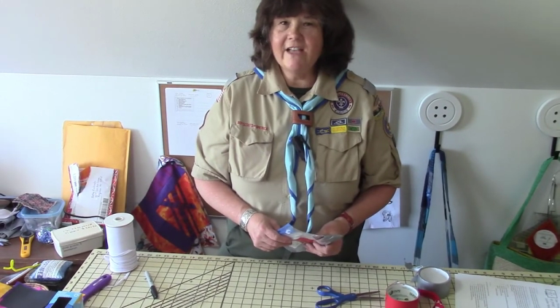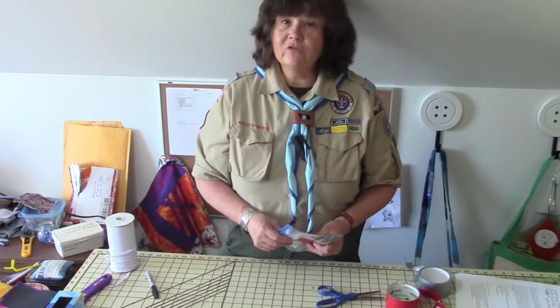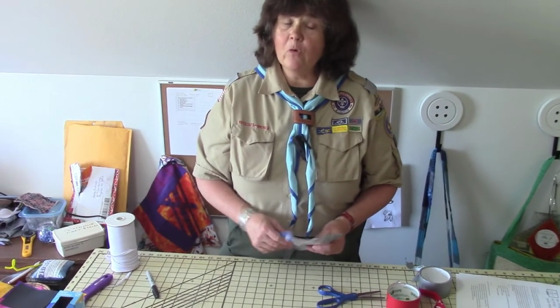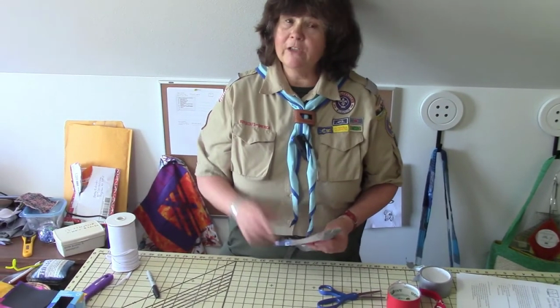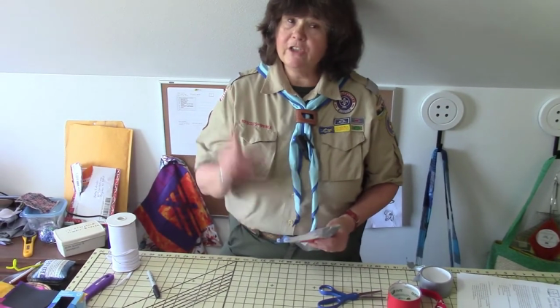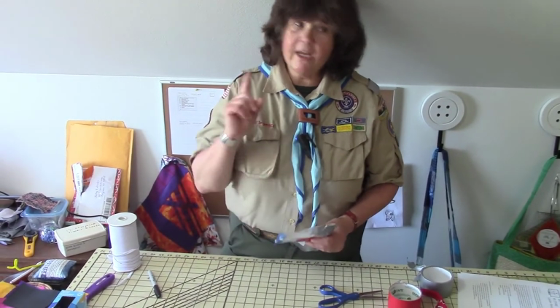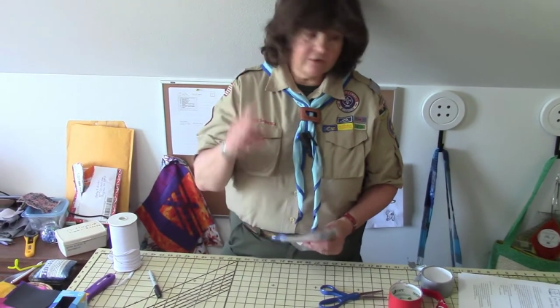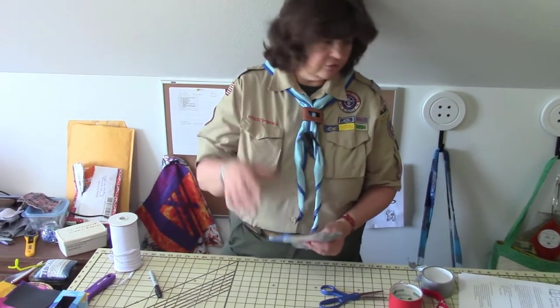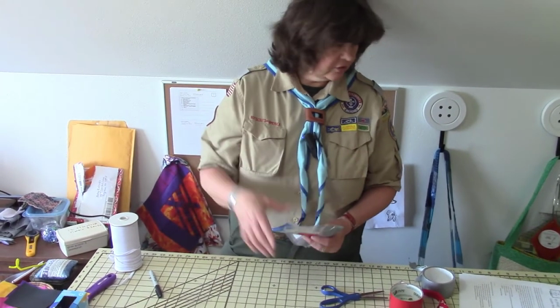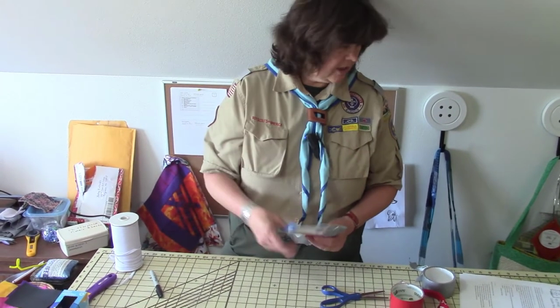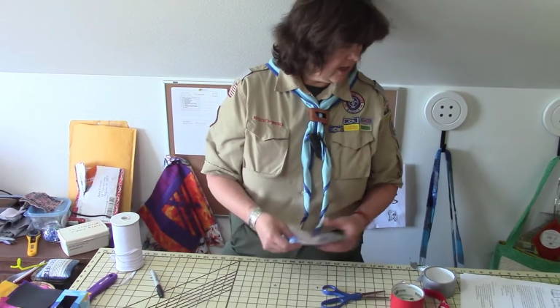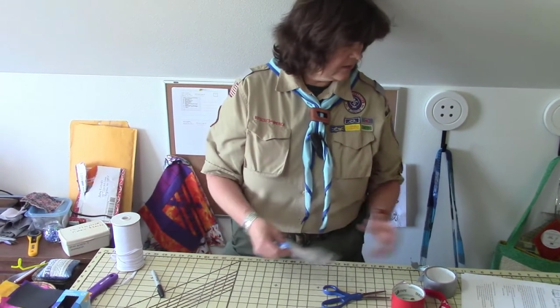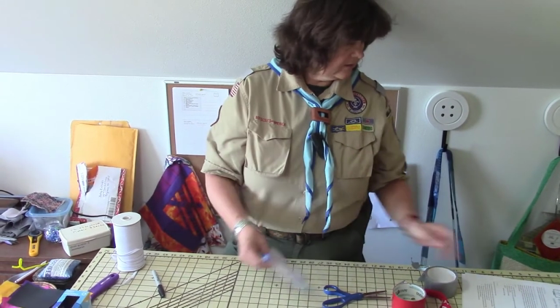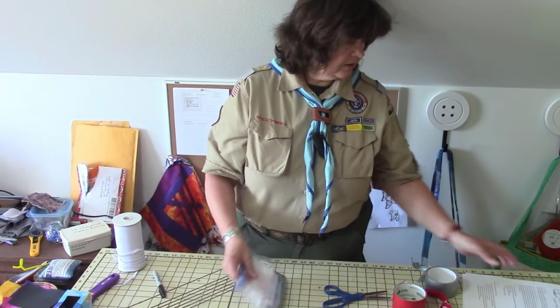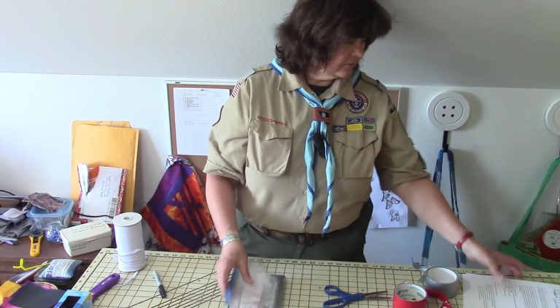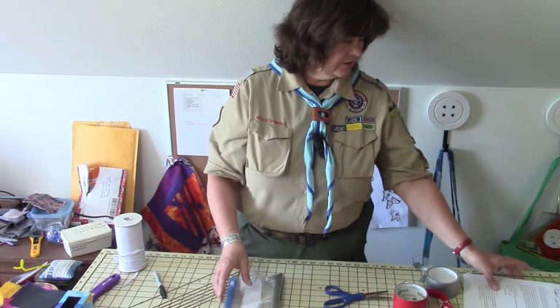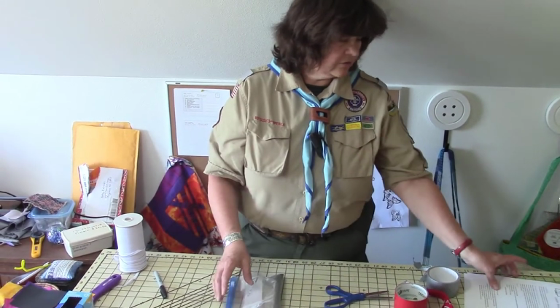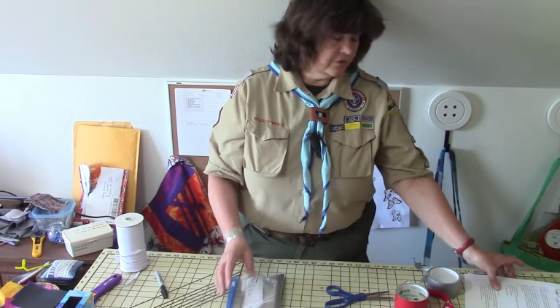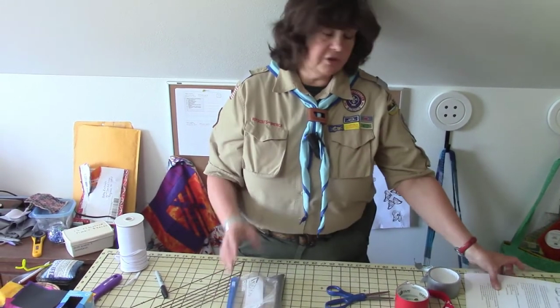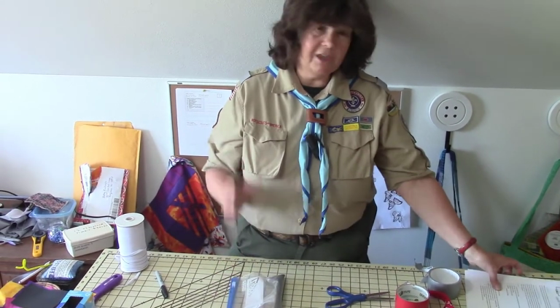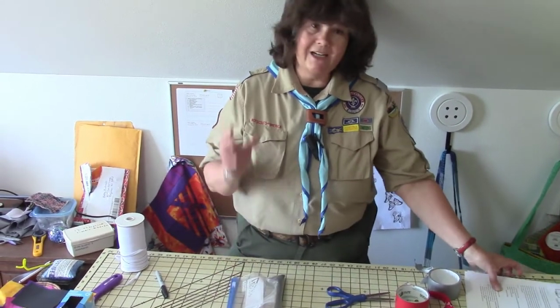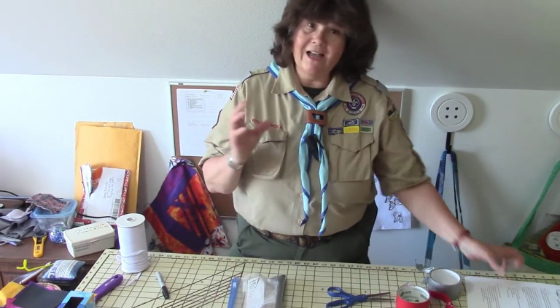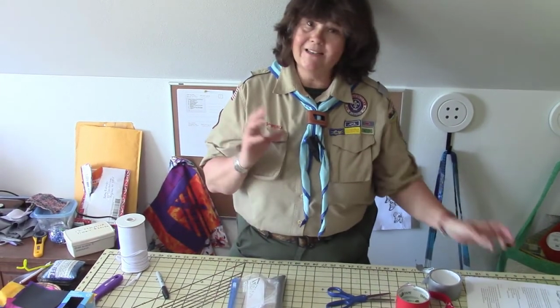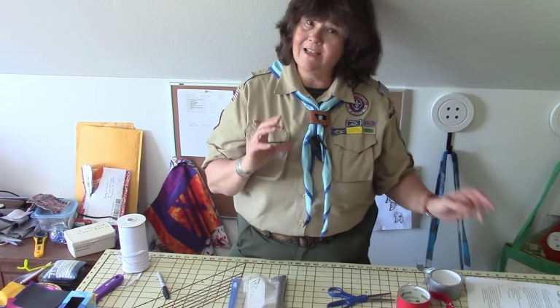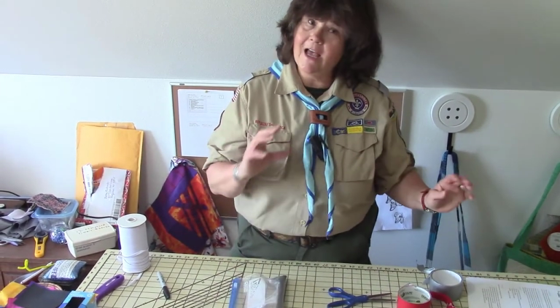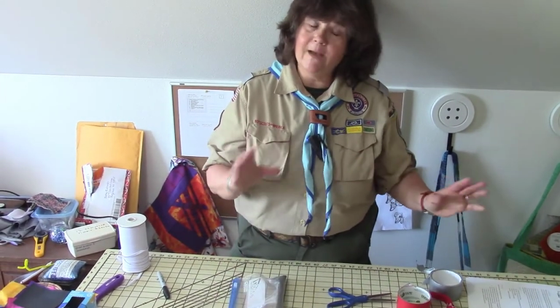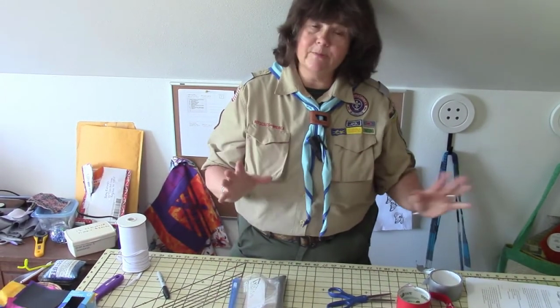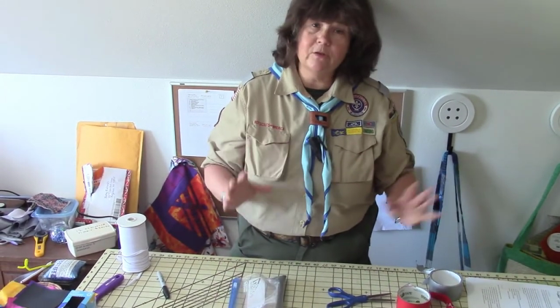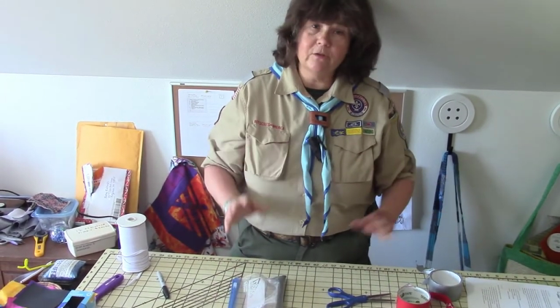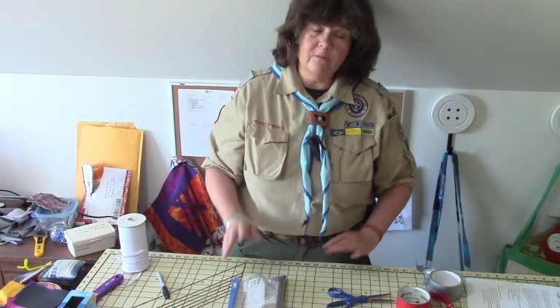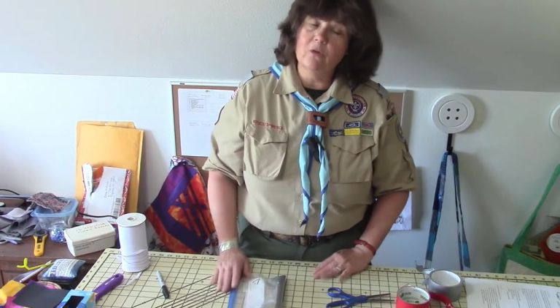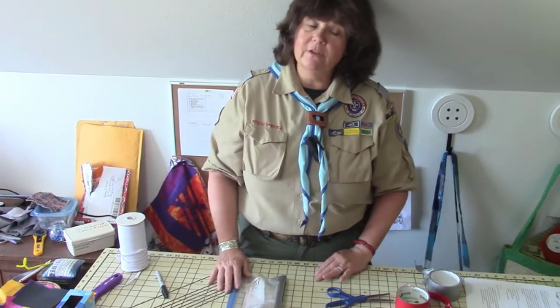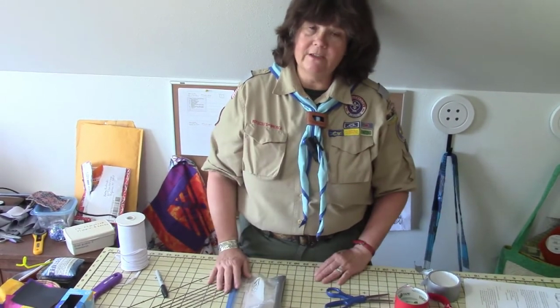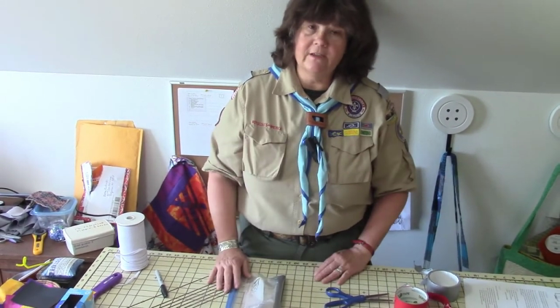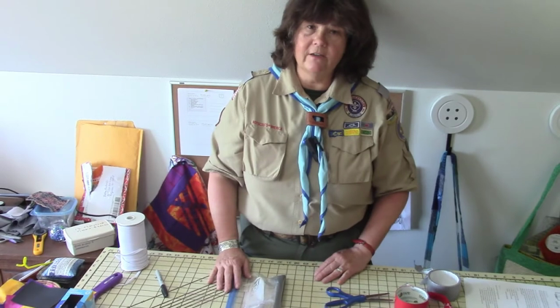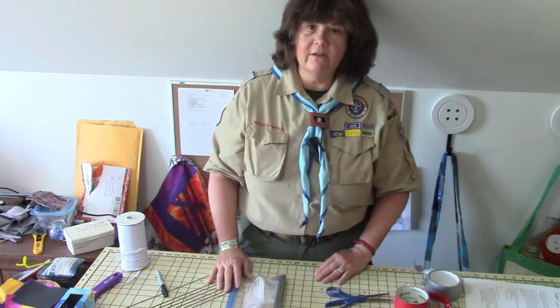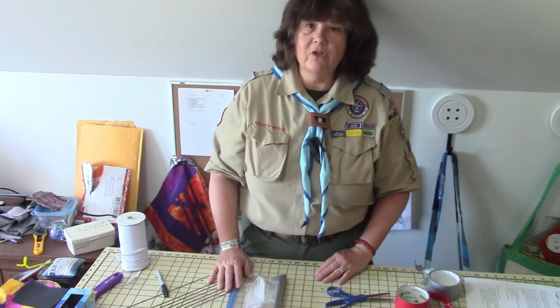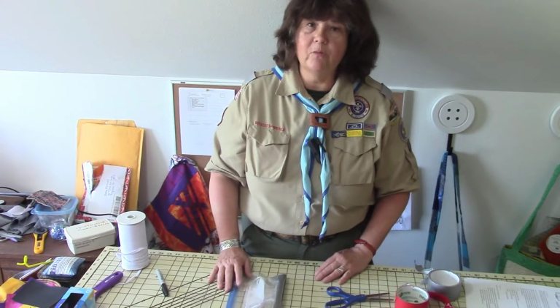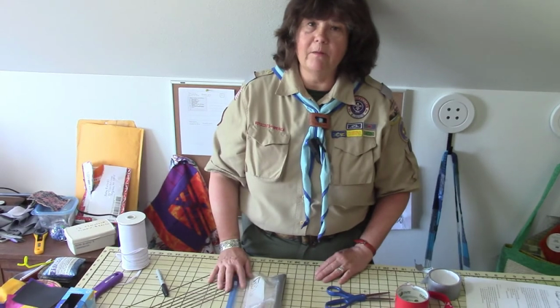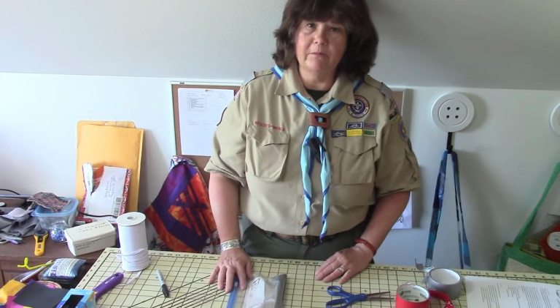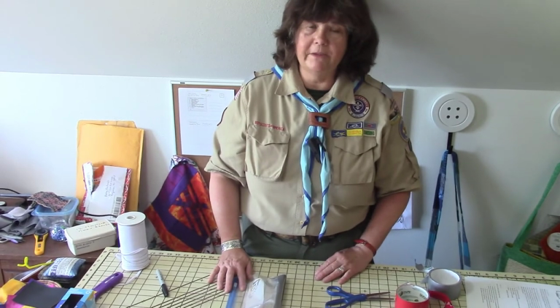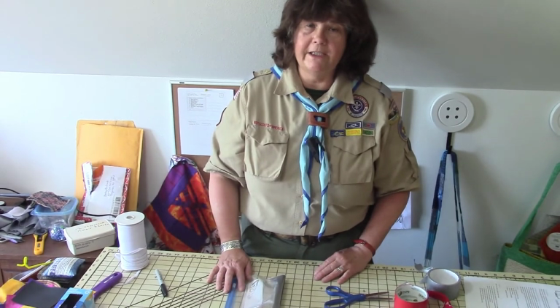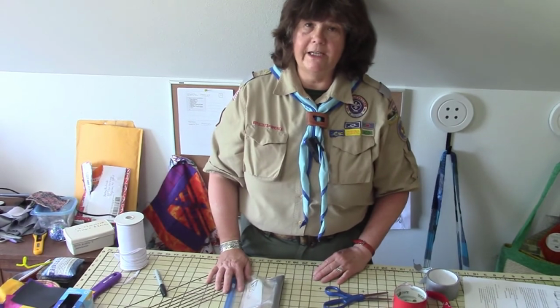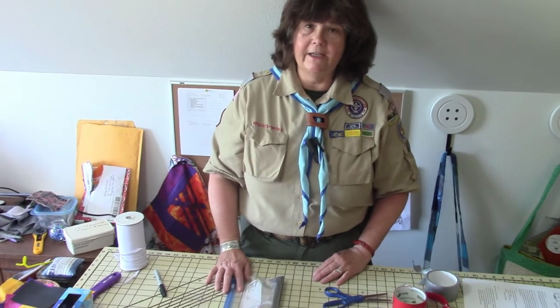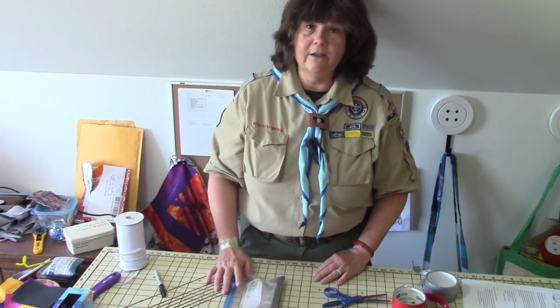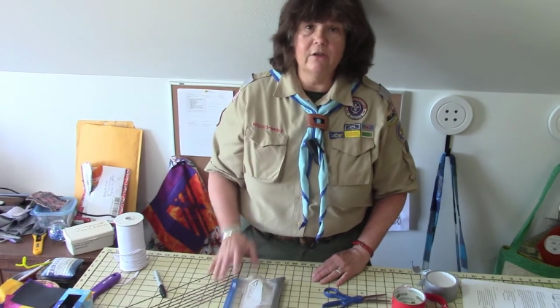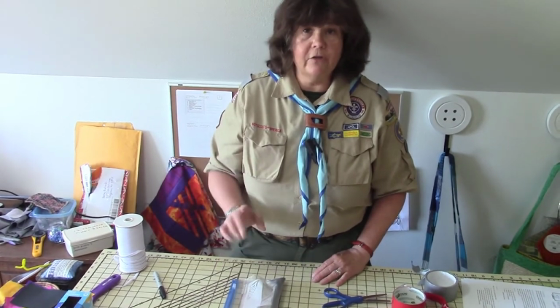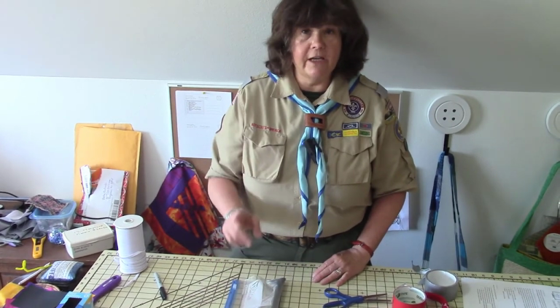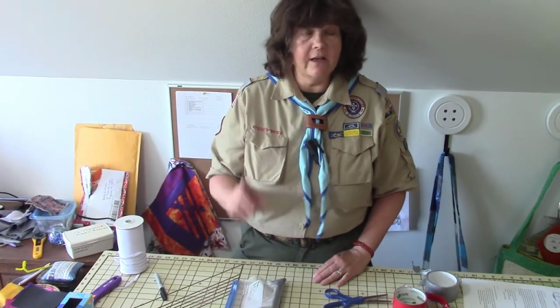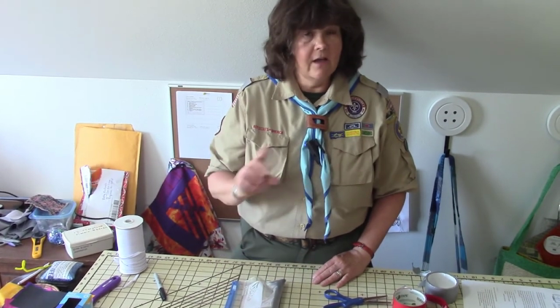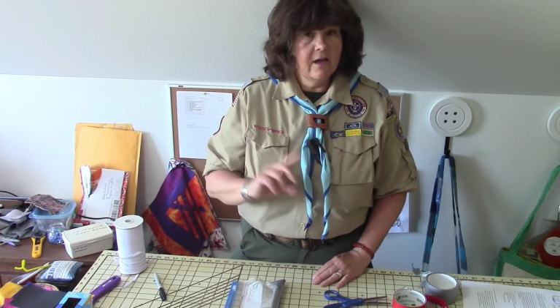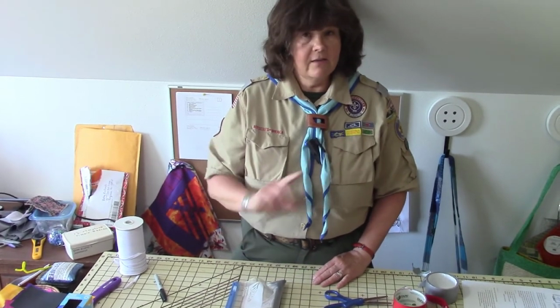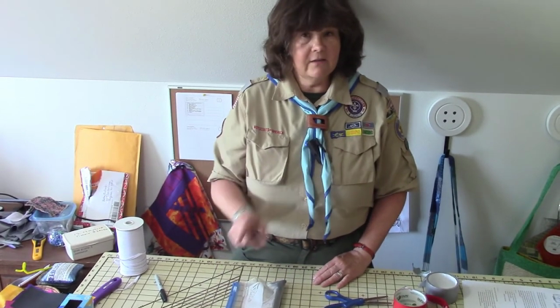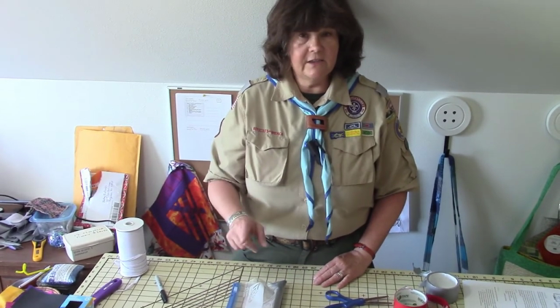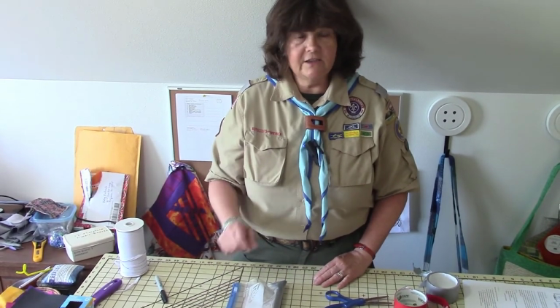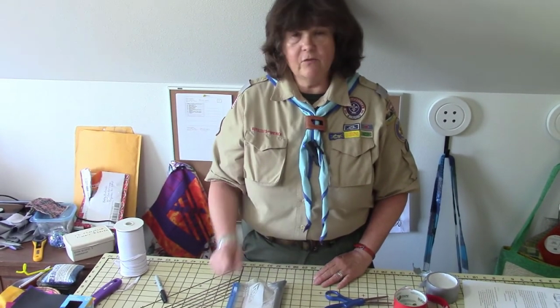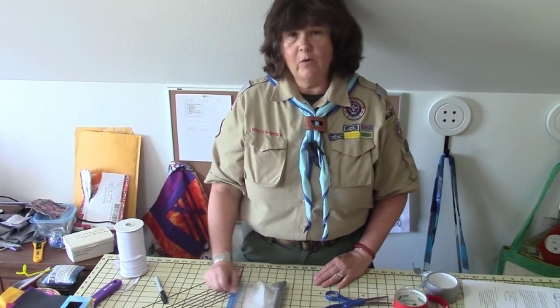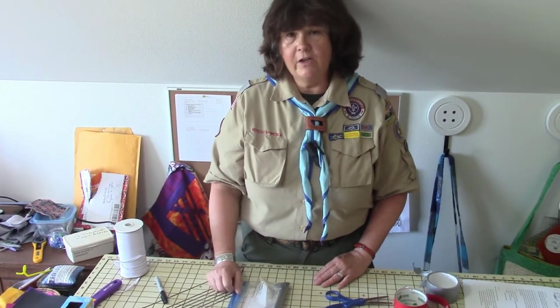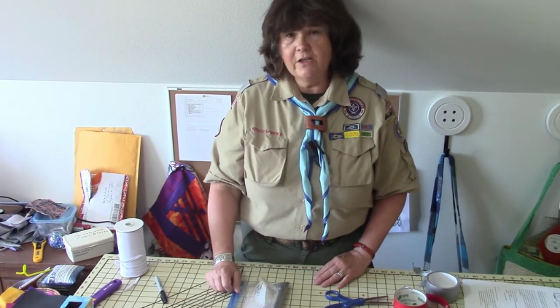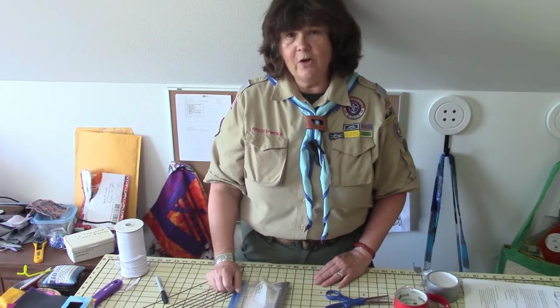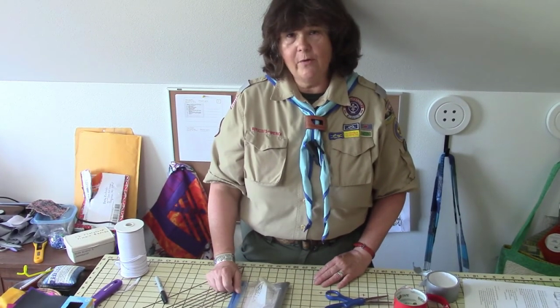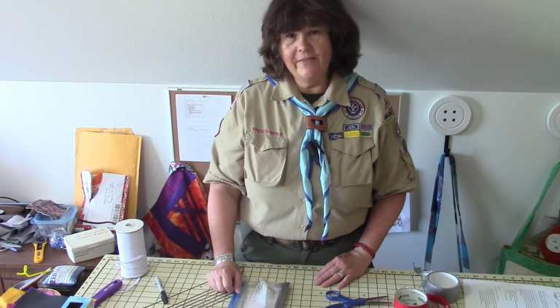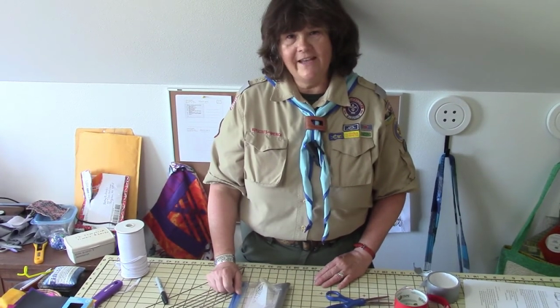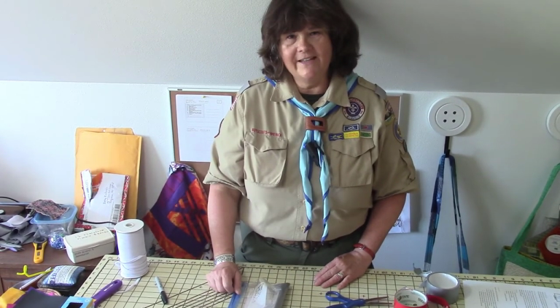Thanks for watching, and do check out the Leader Resource Sheet. It has absolutely more detail than you probably need, including the list of what can go in the kit.